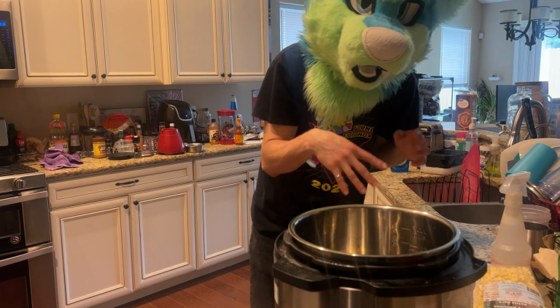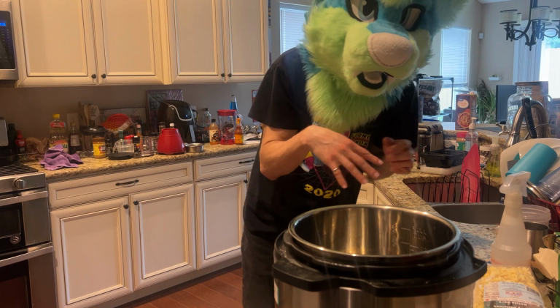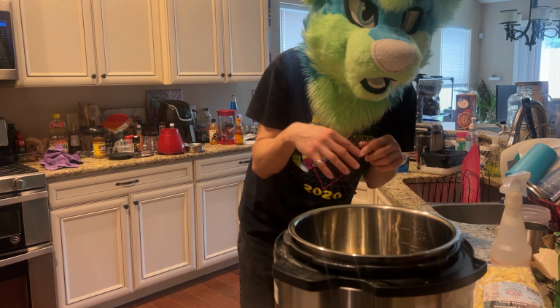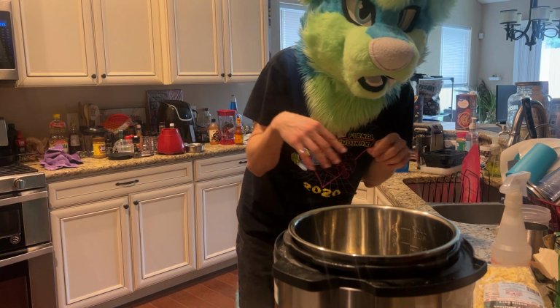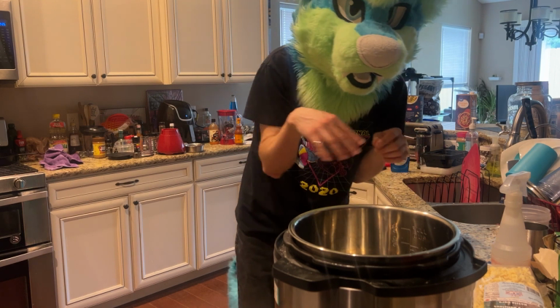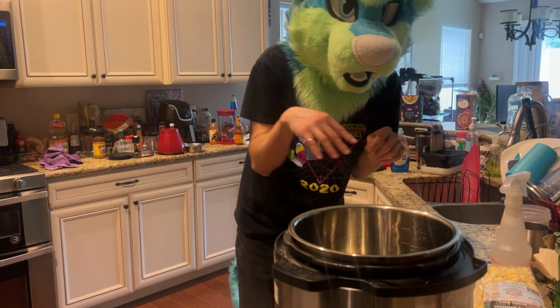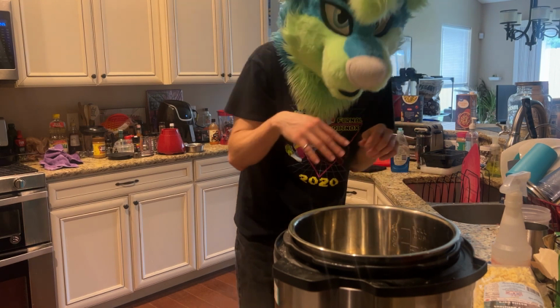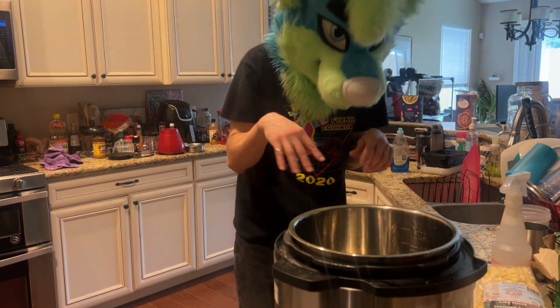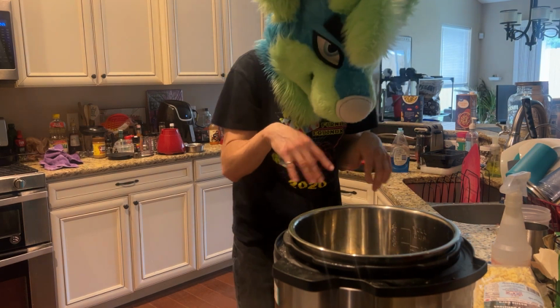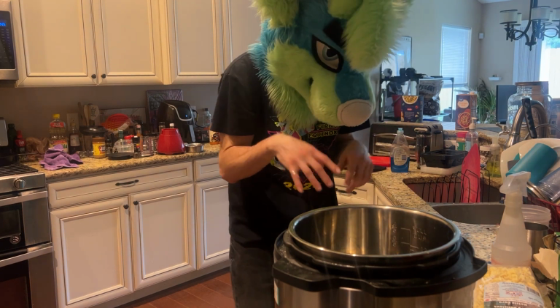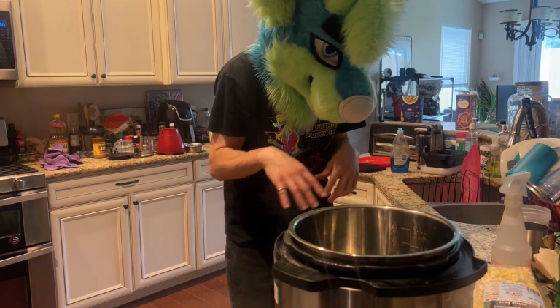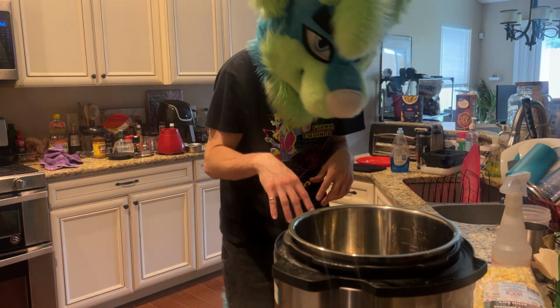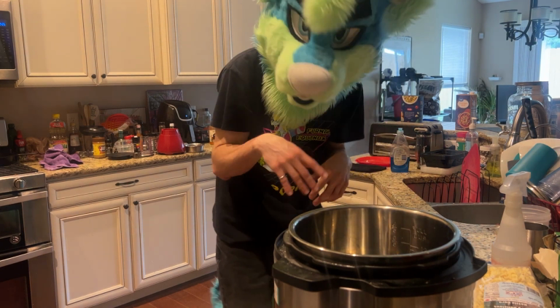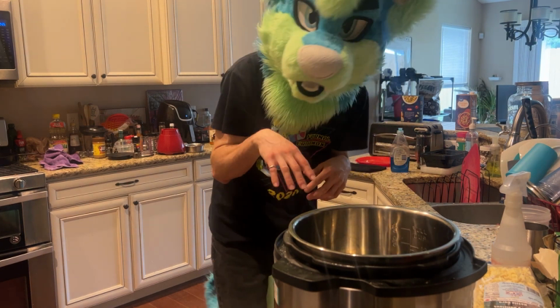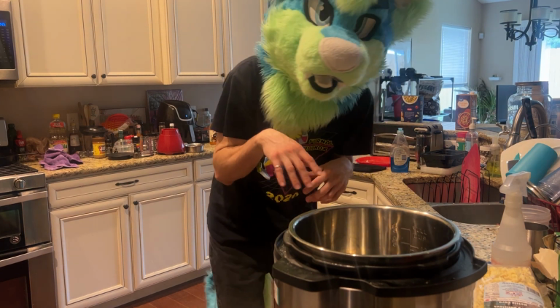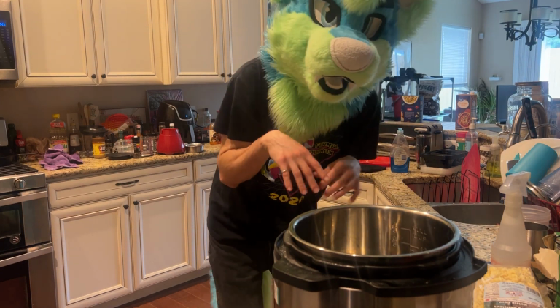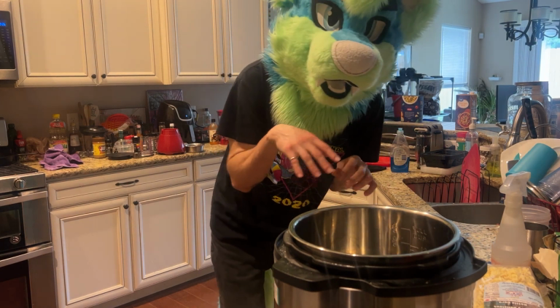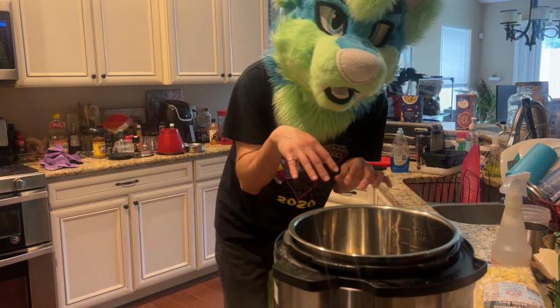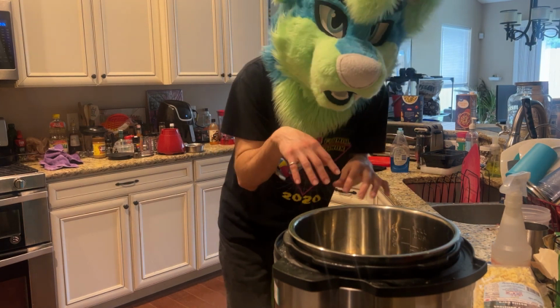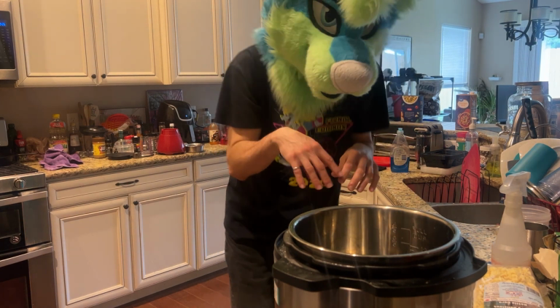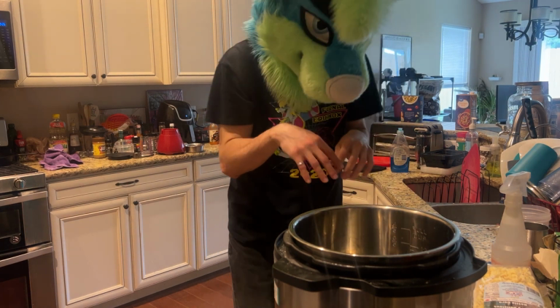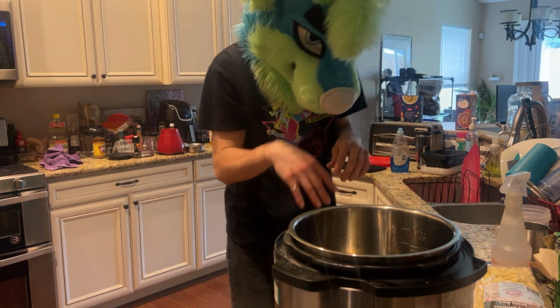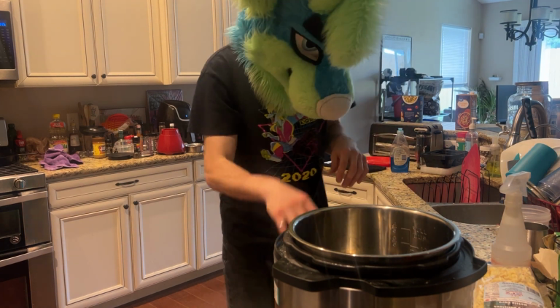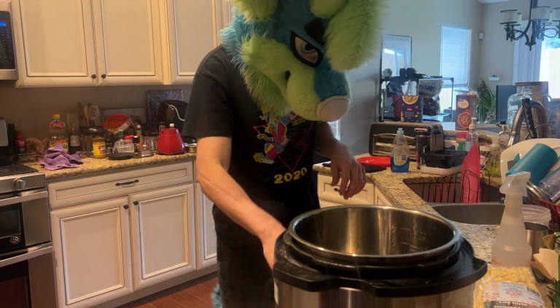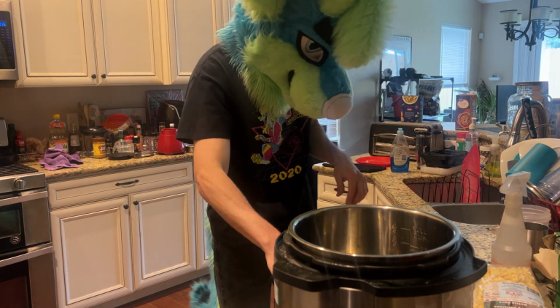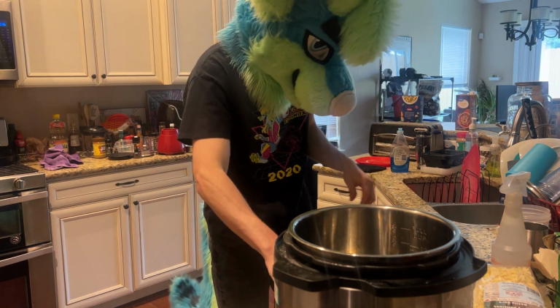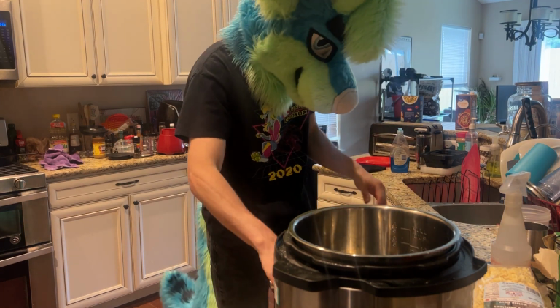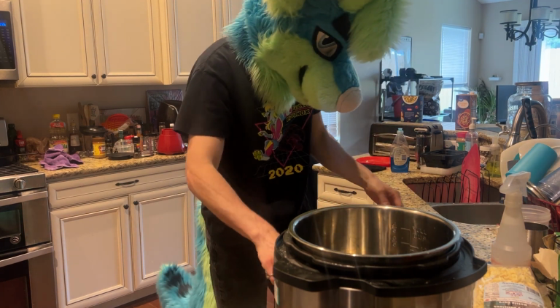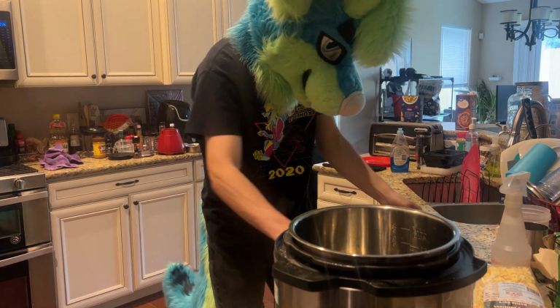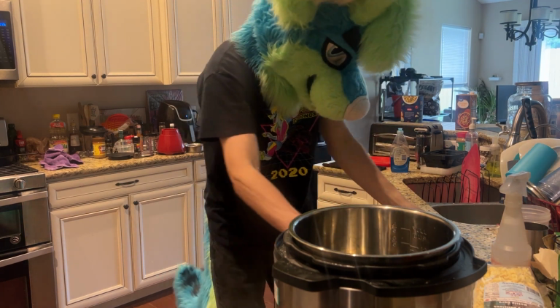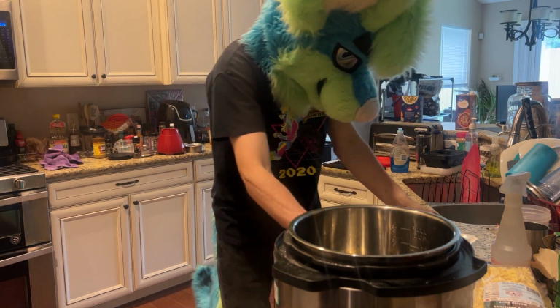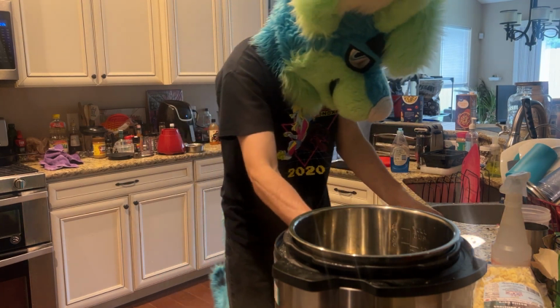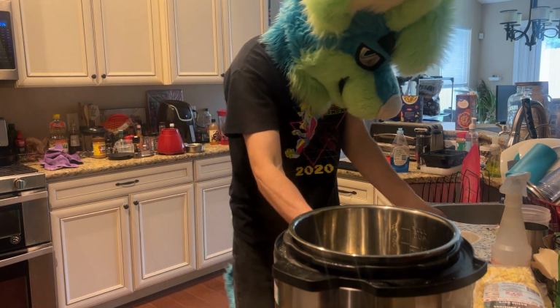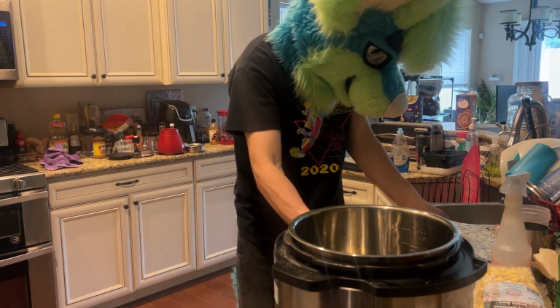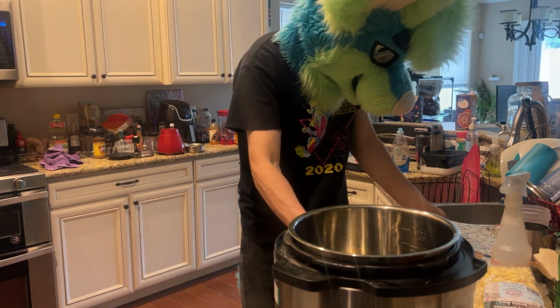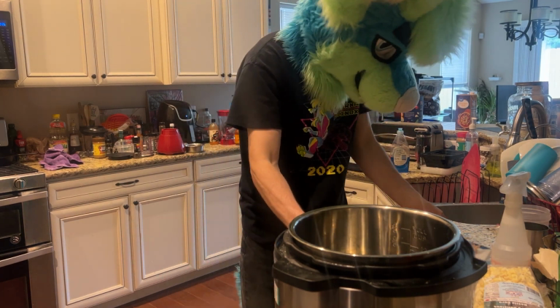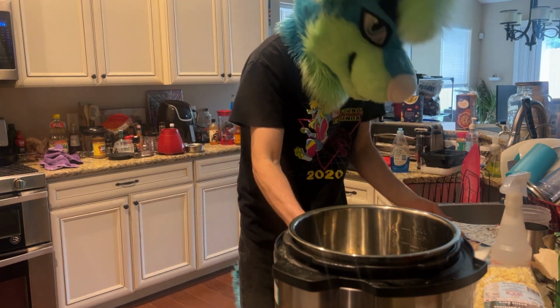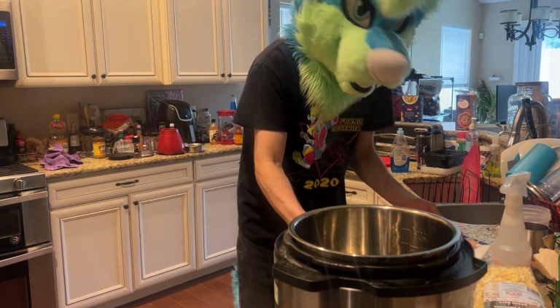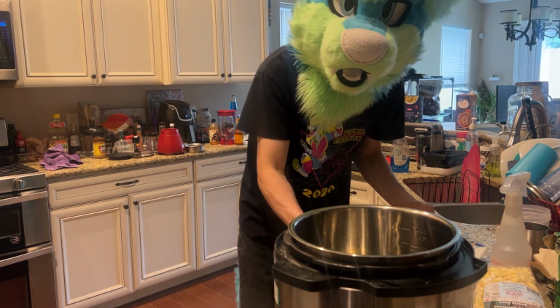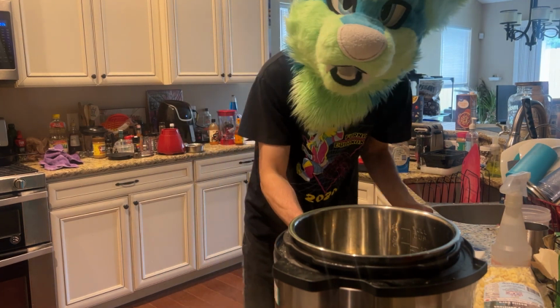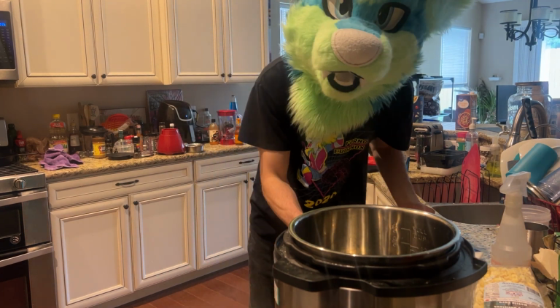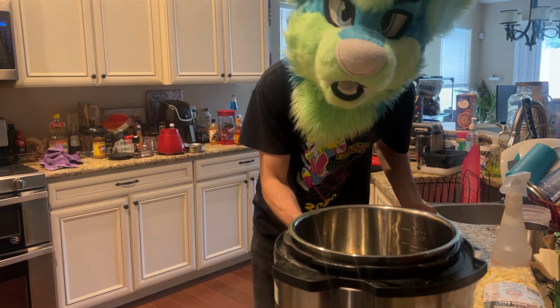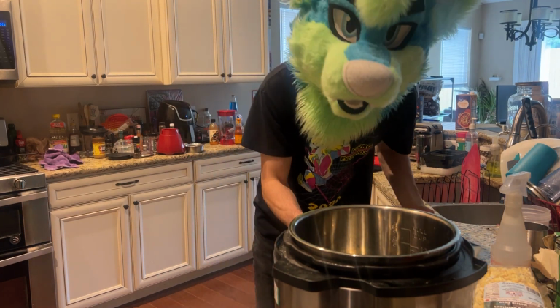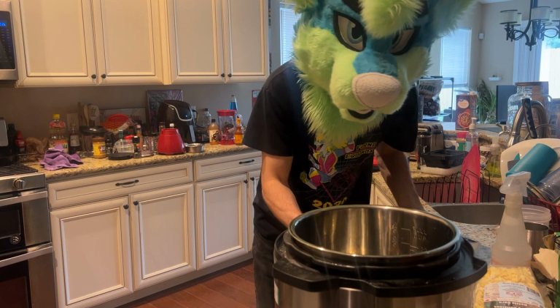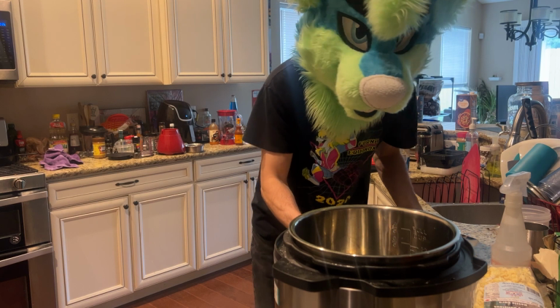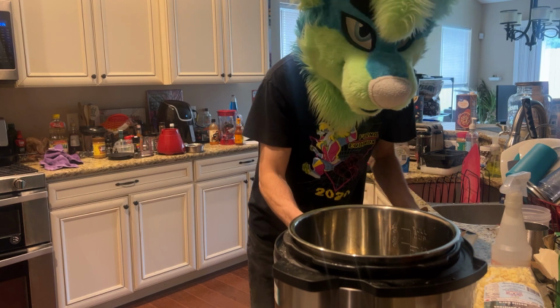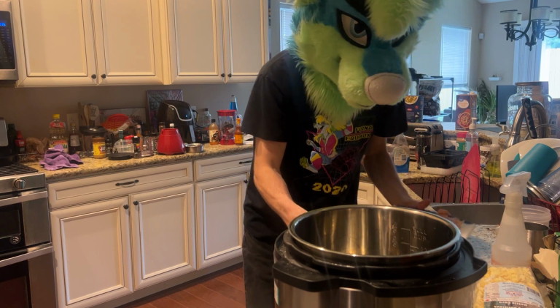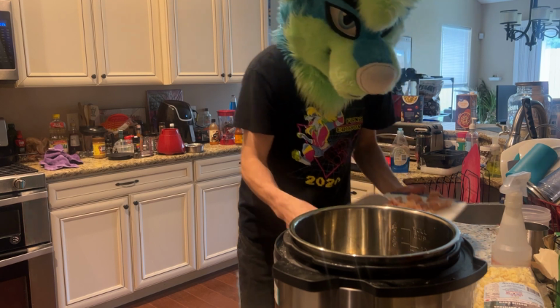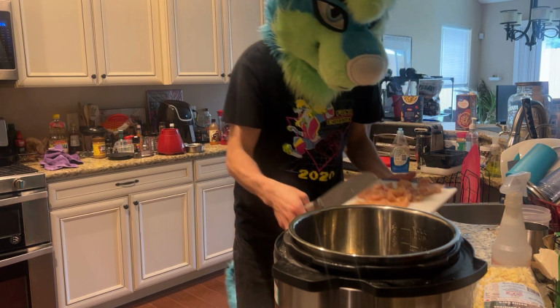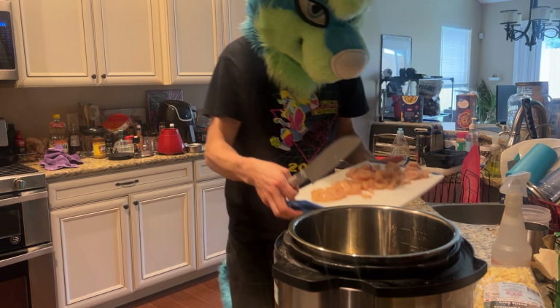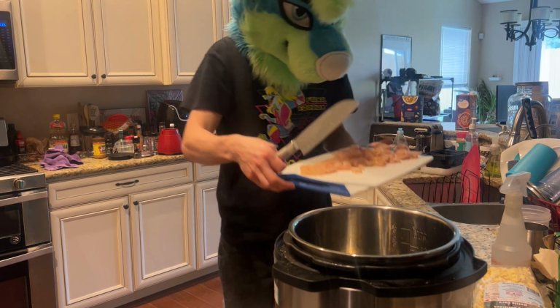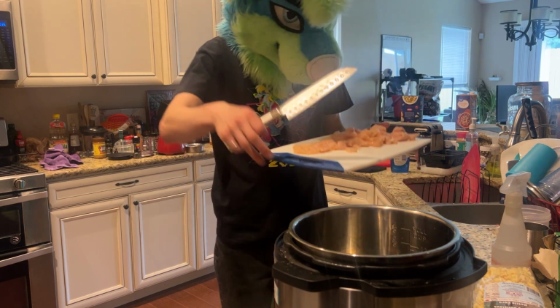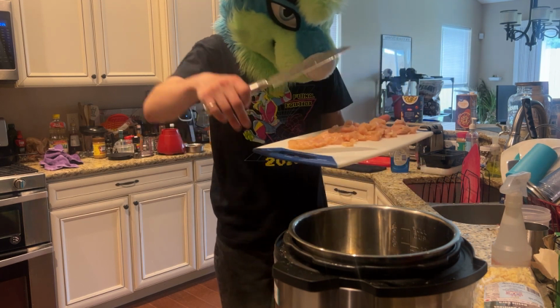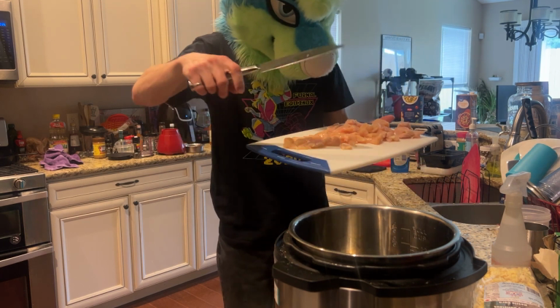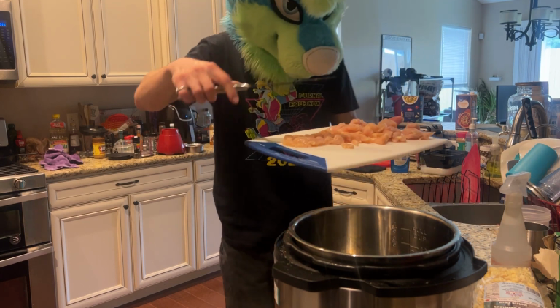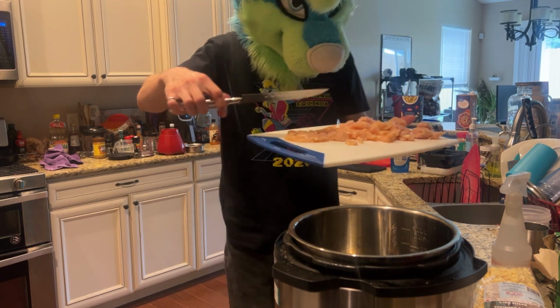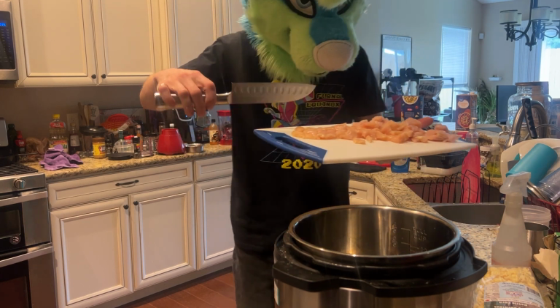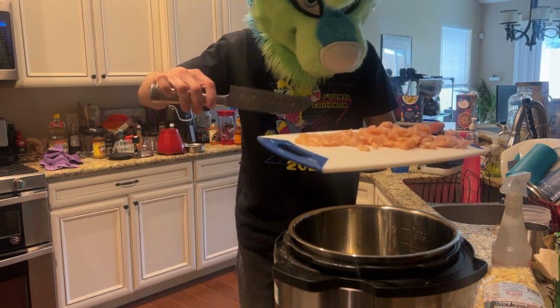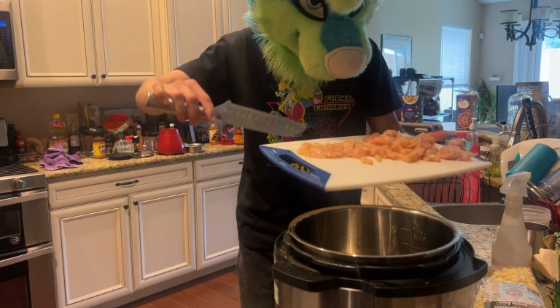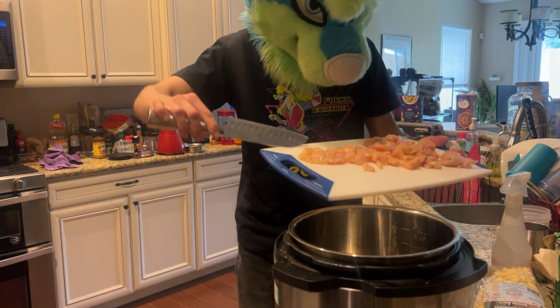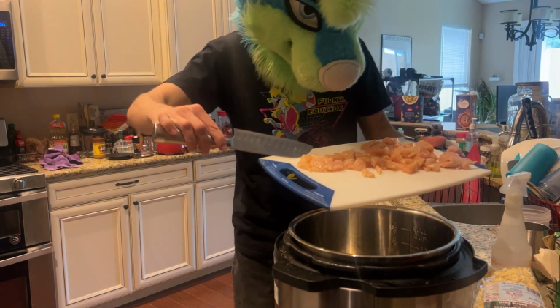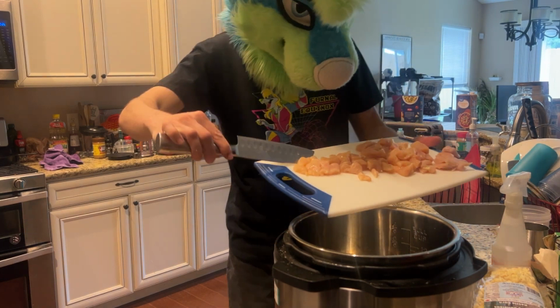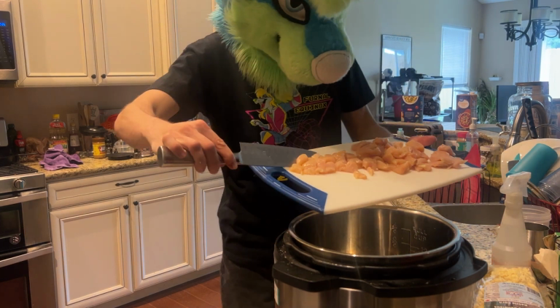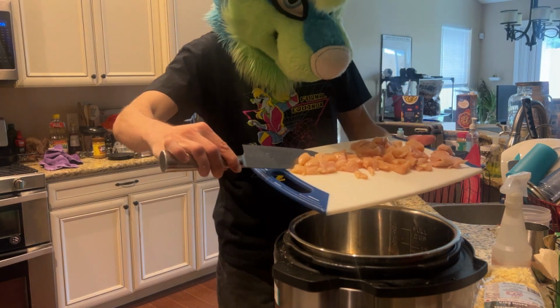Ugh, I hate cutting raw chicken. But now that that's over with, let's throw it in.